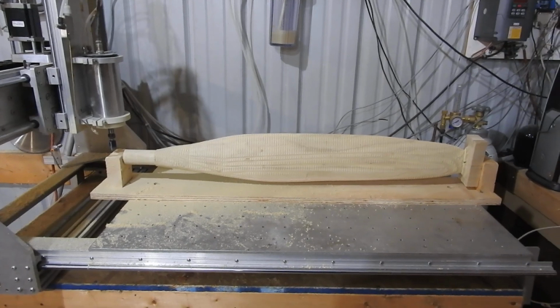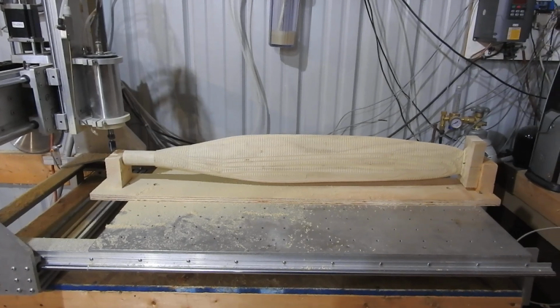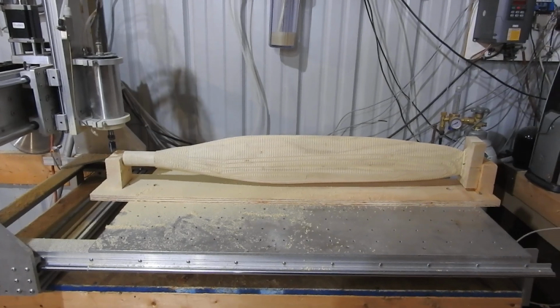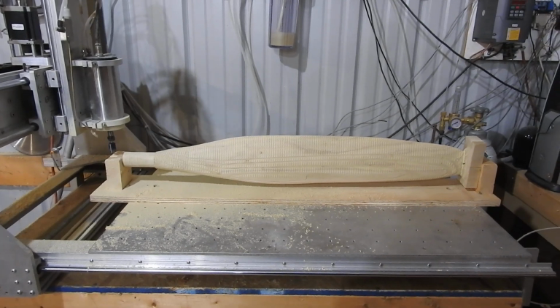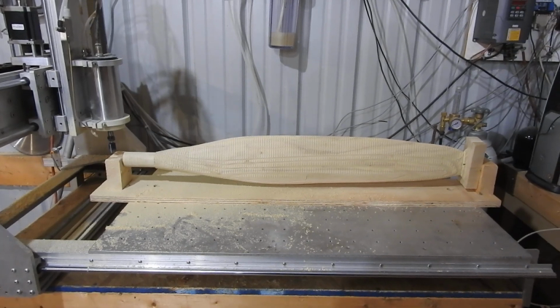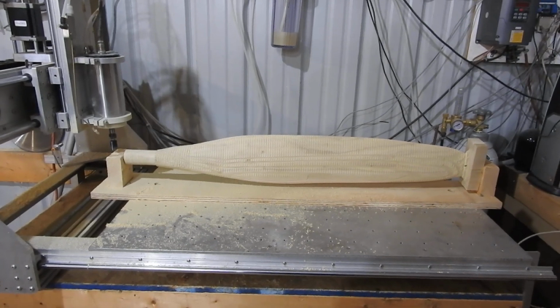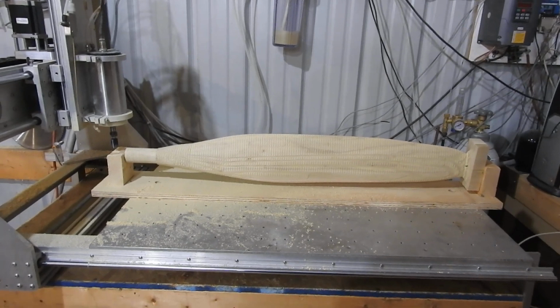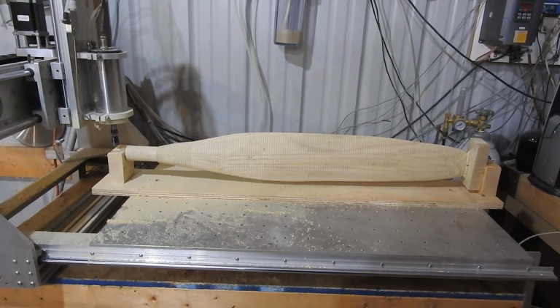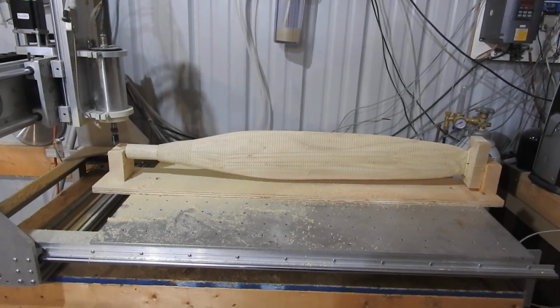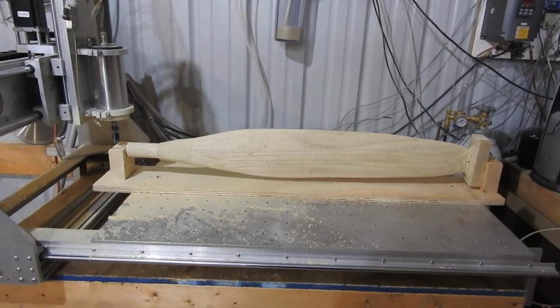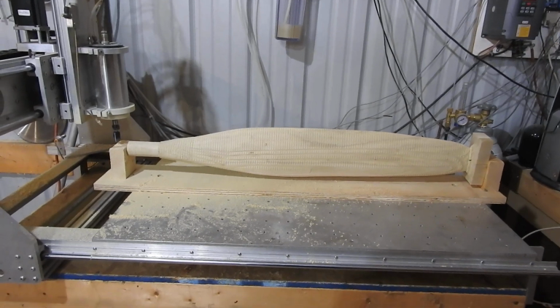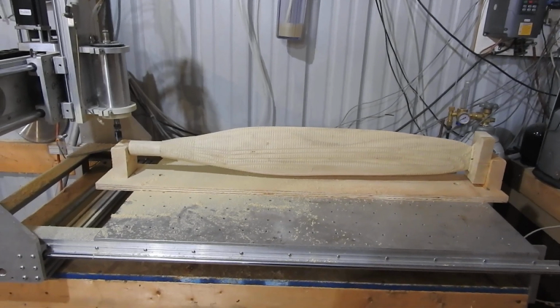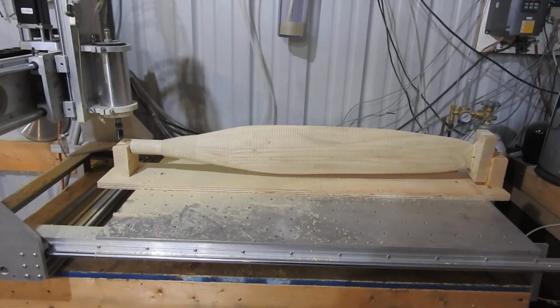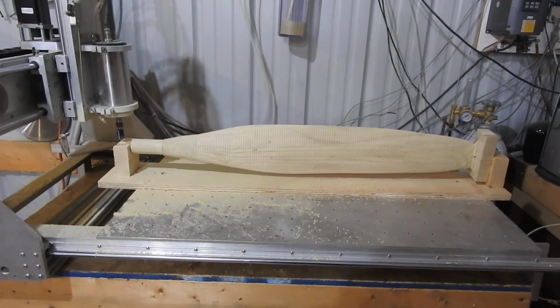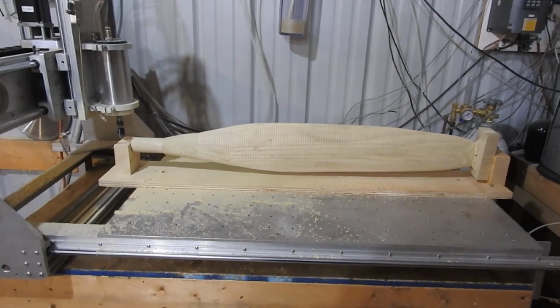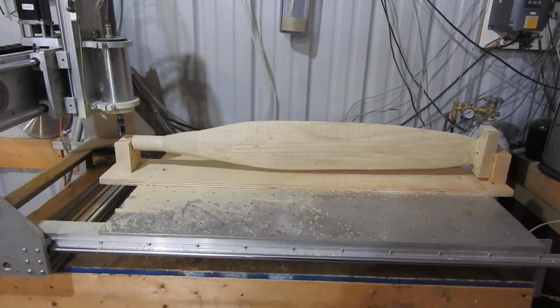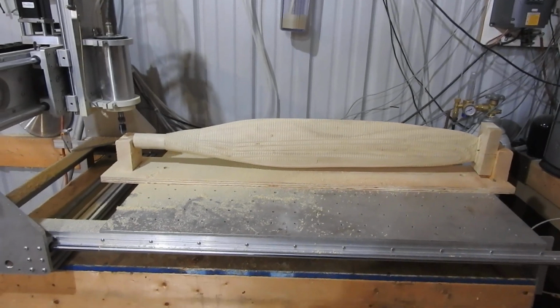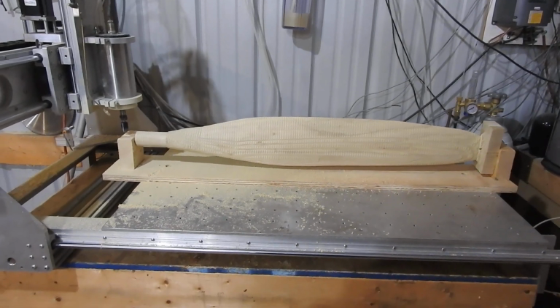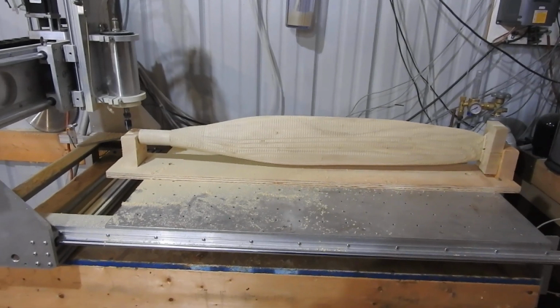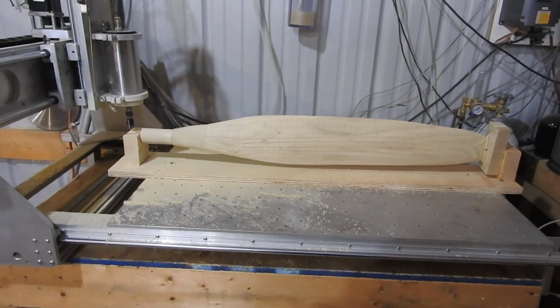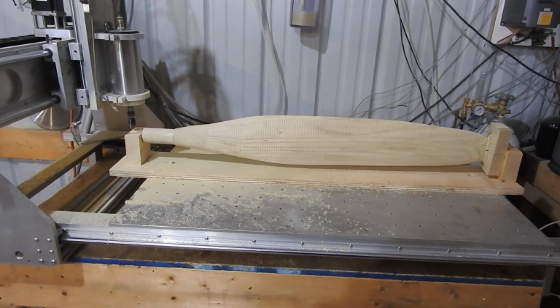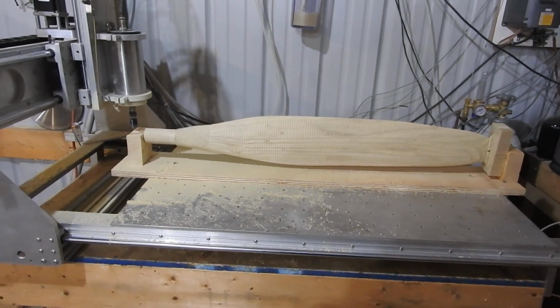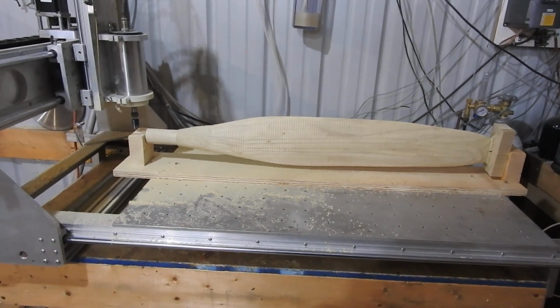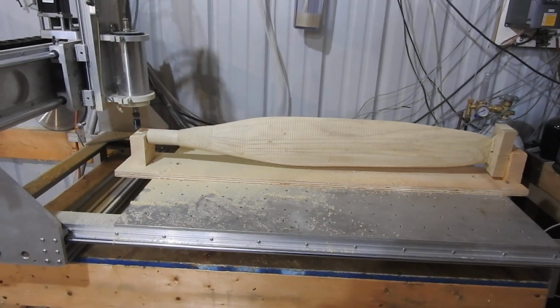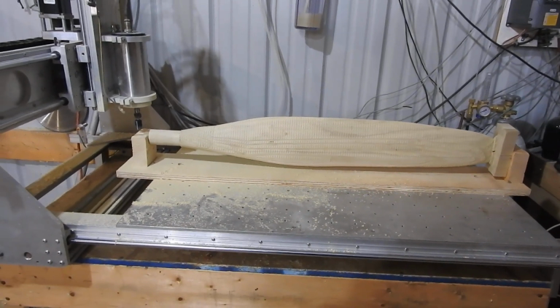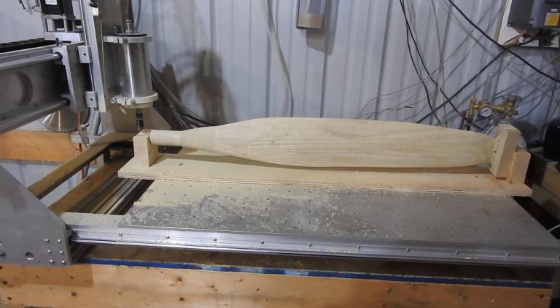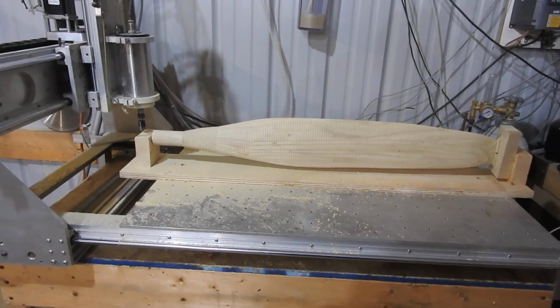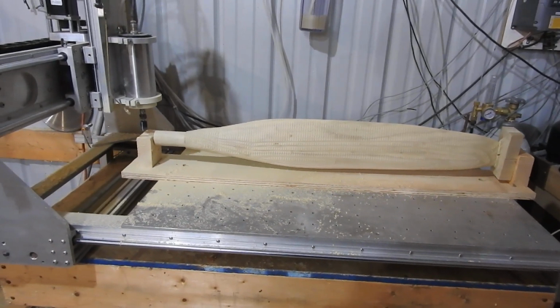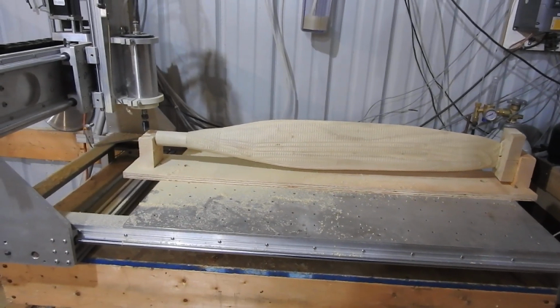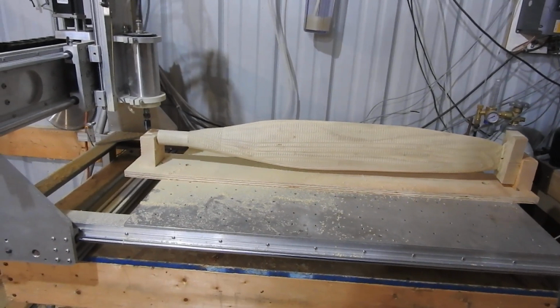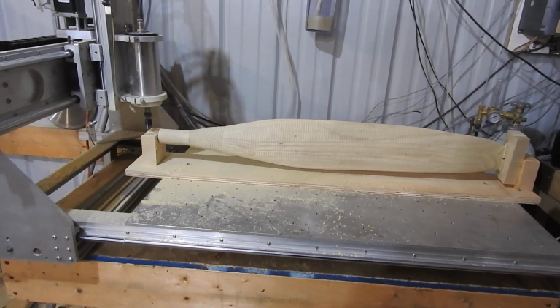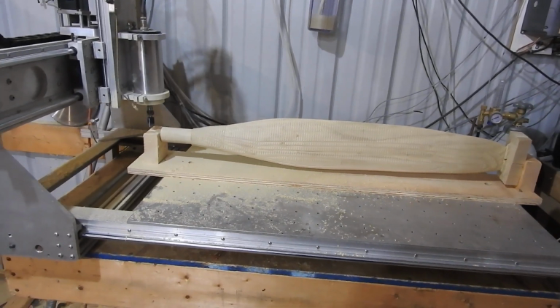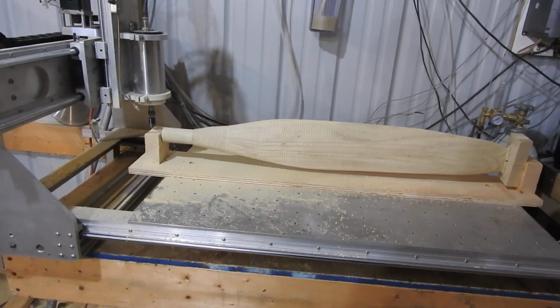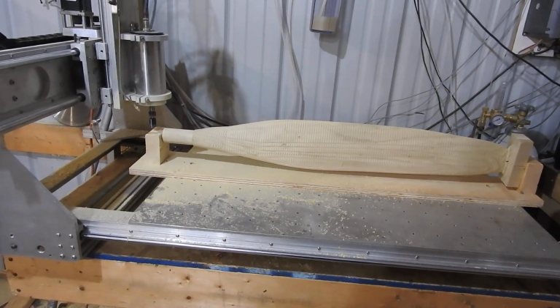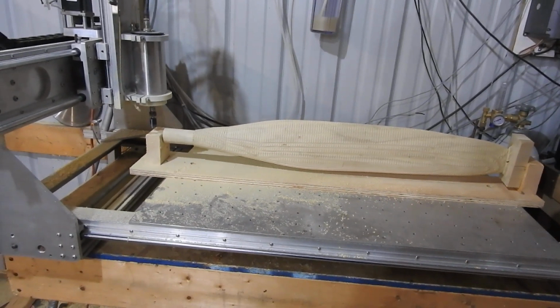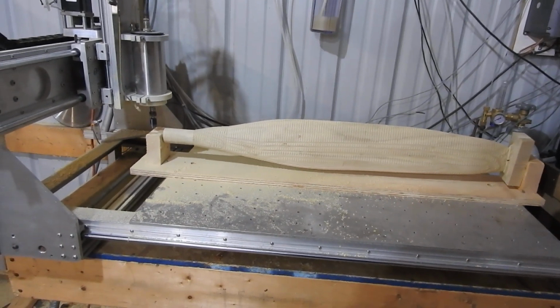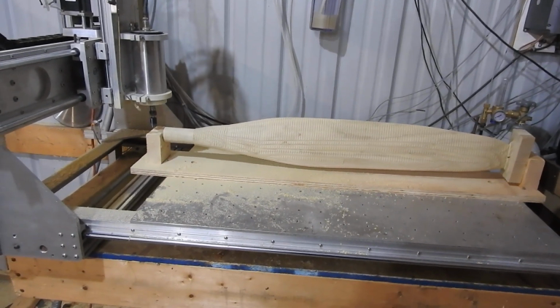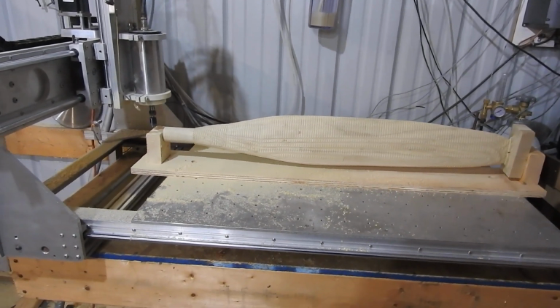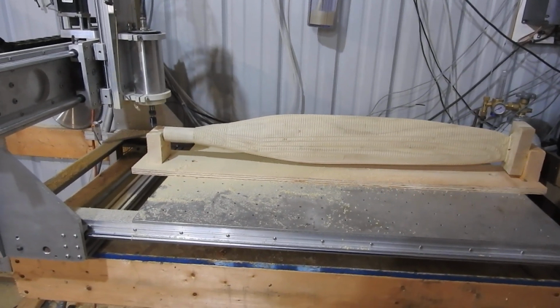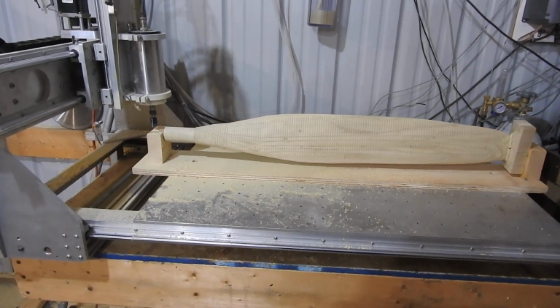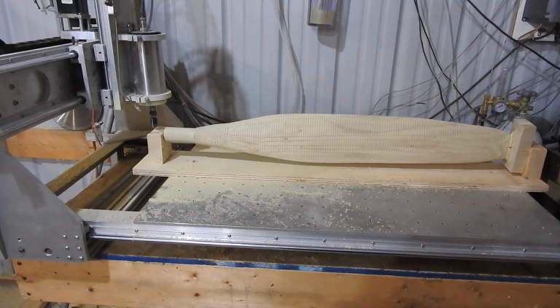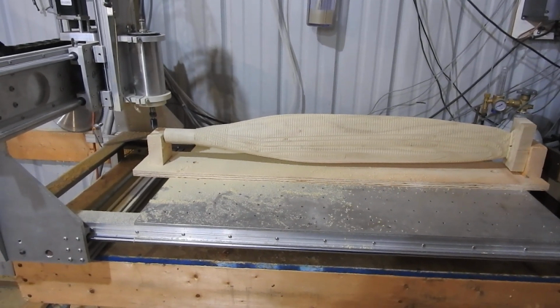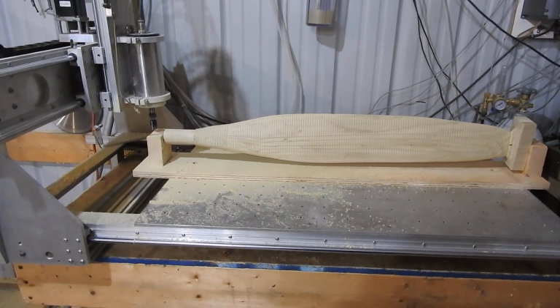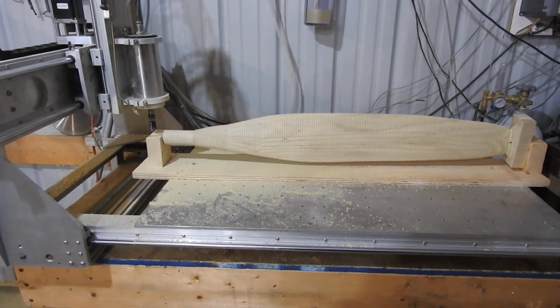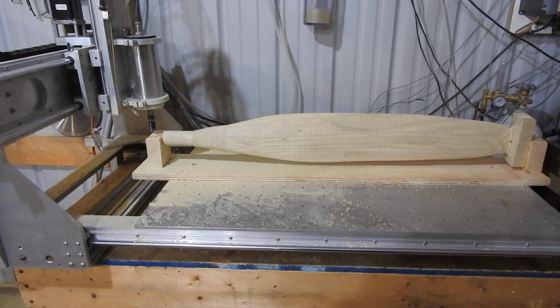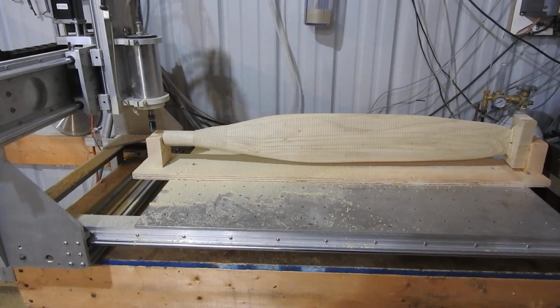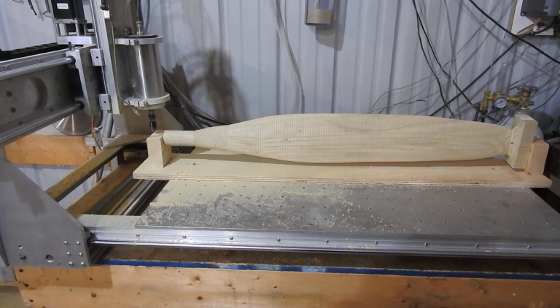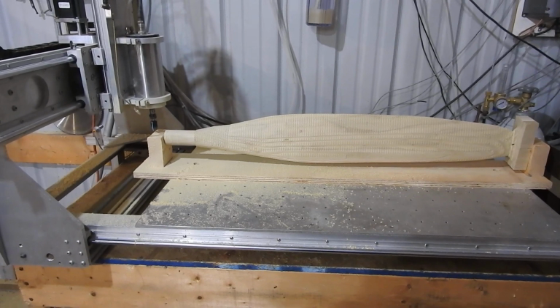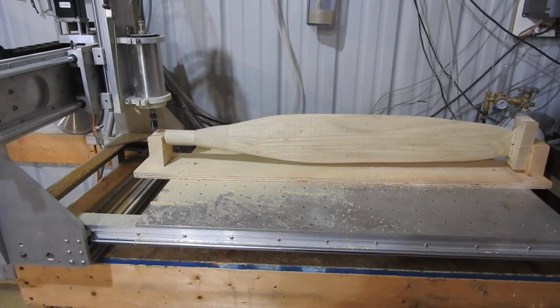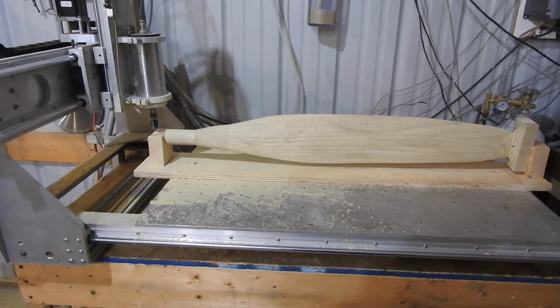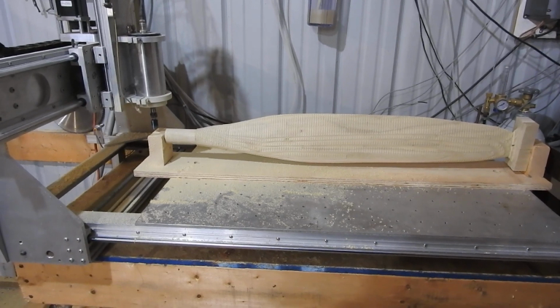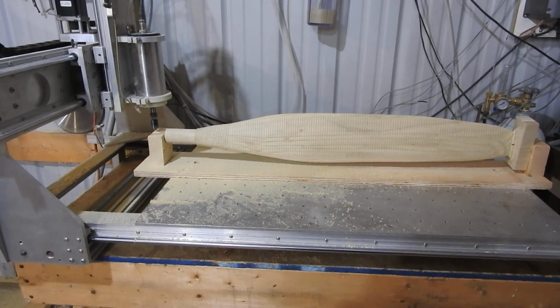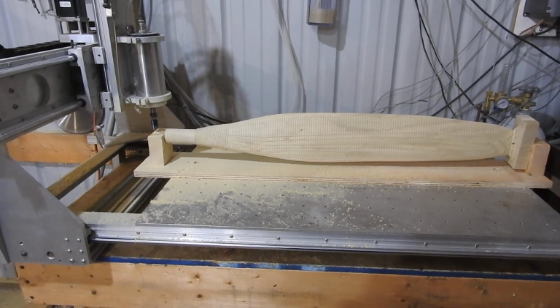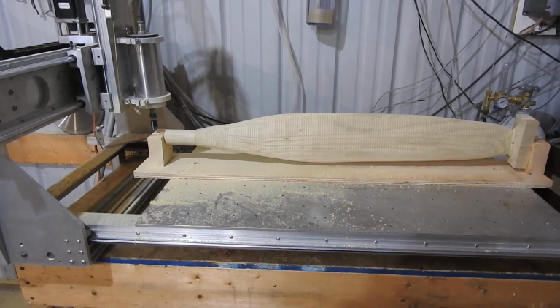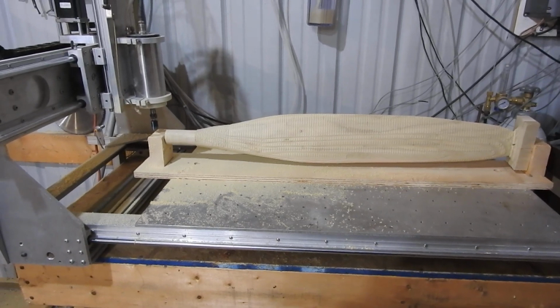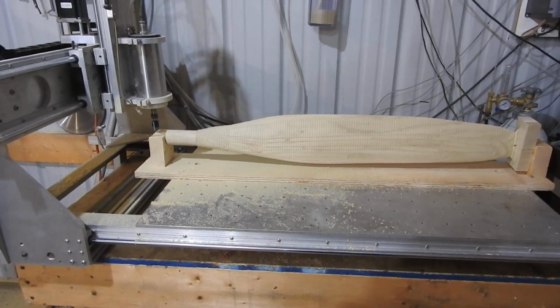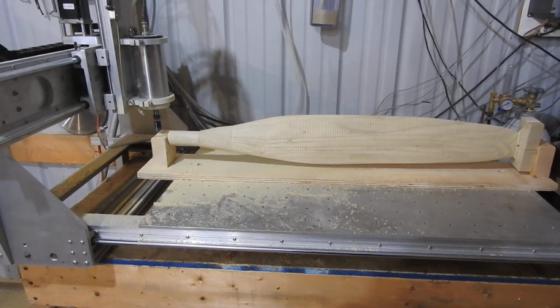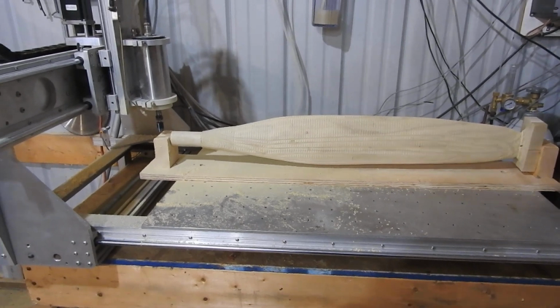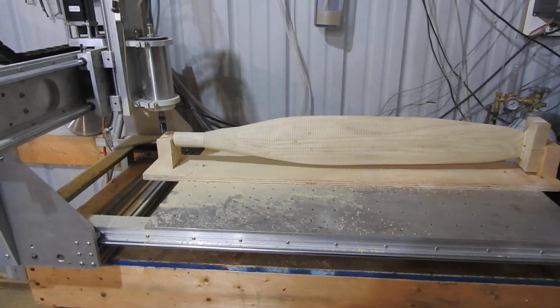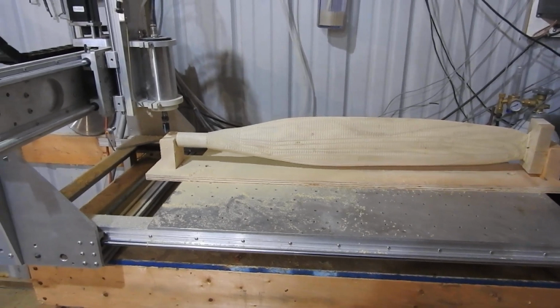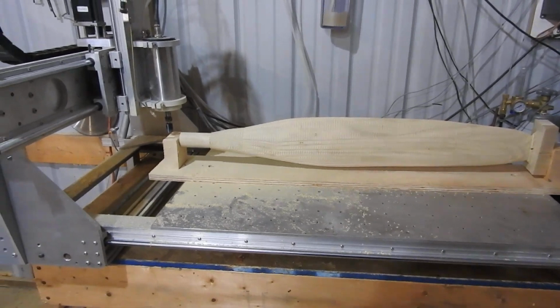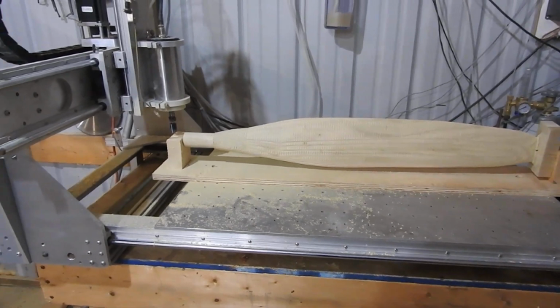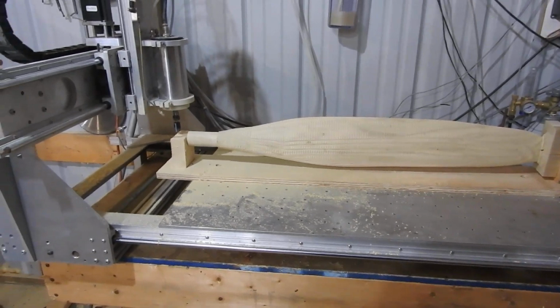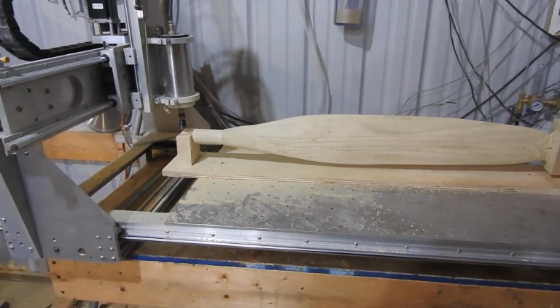Hello everyone, Donovan here again with an update on the propeller for the Corsair project.